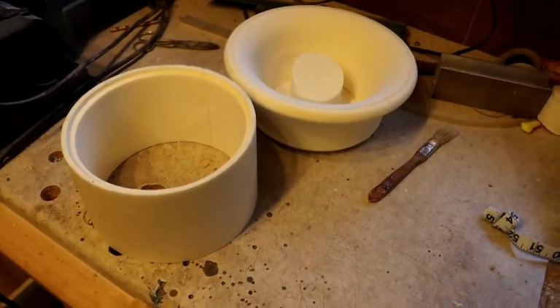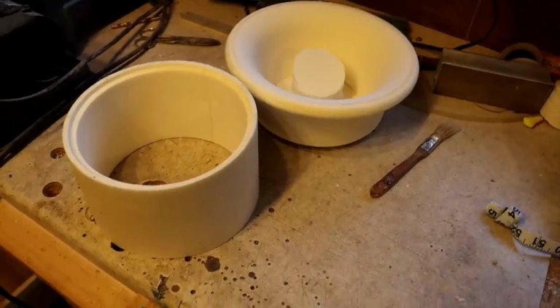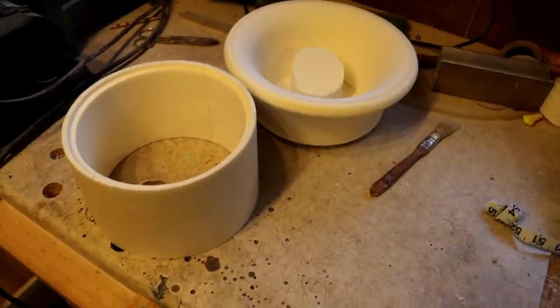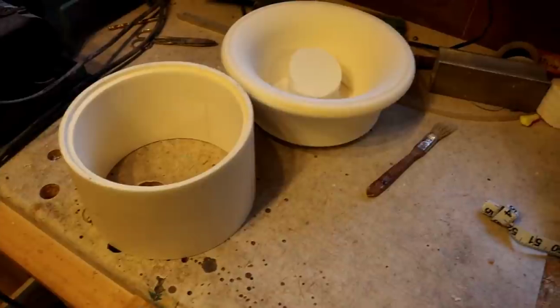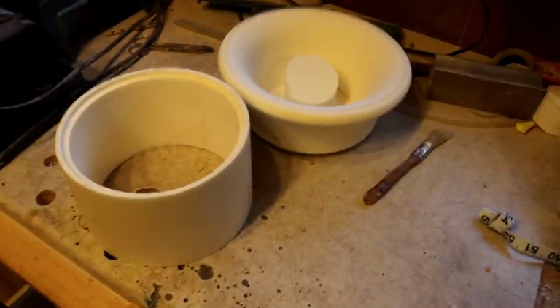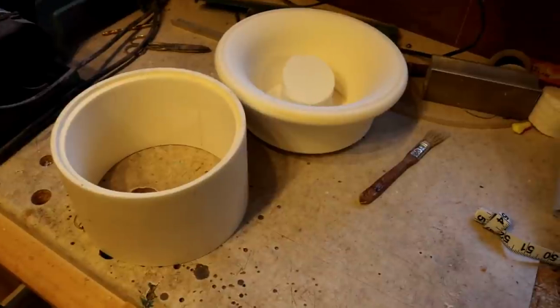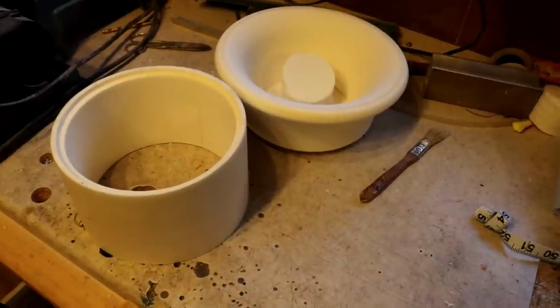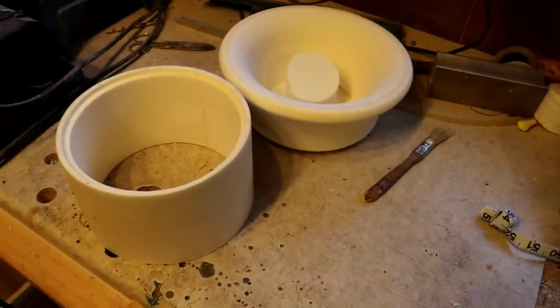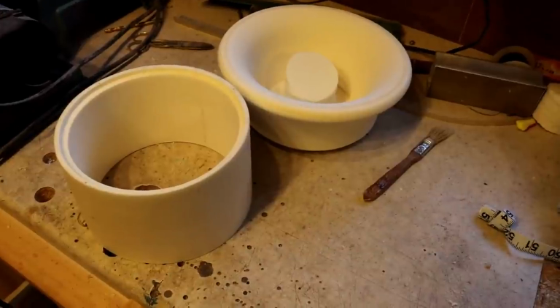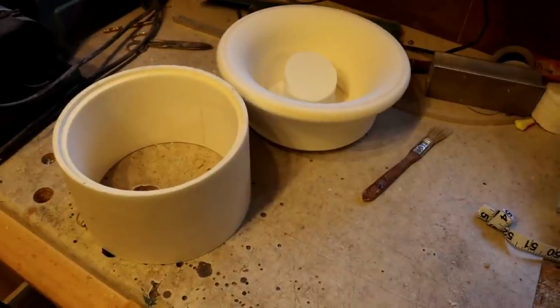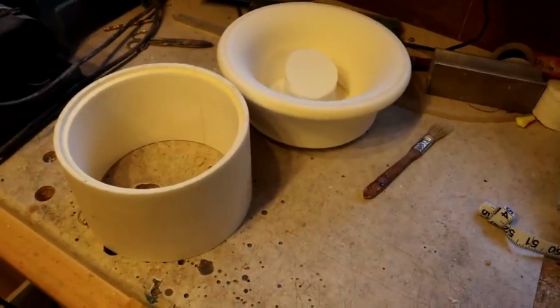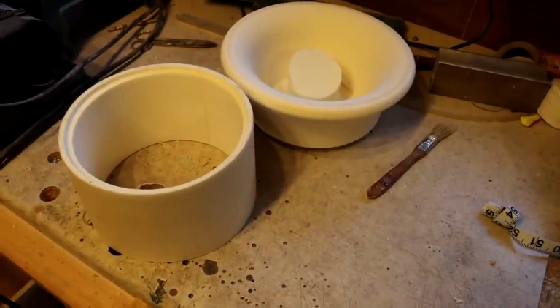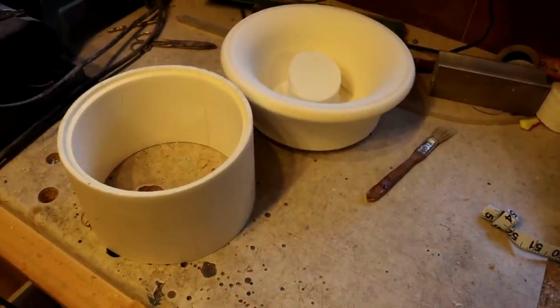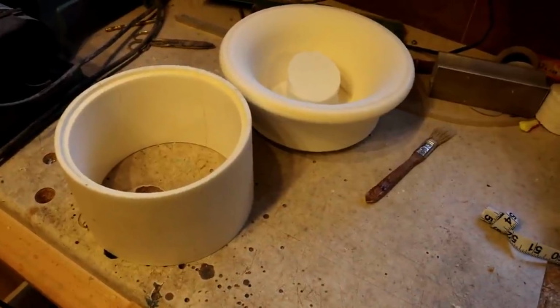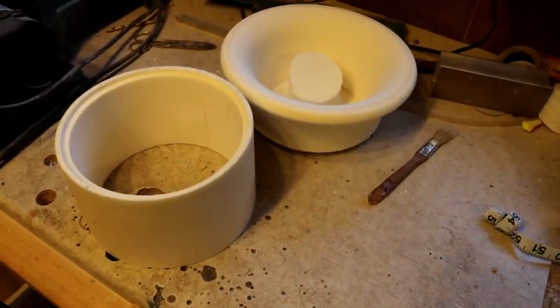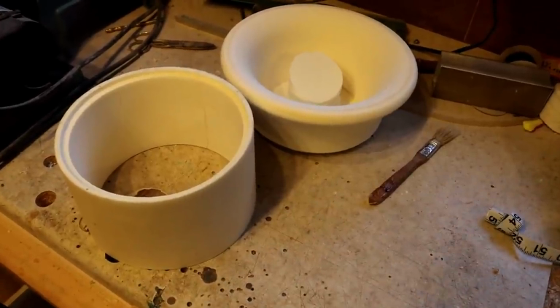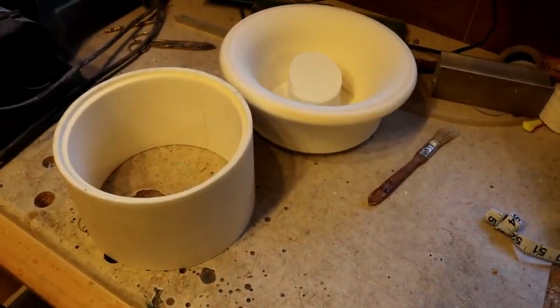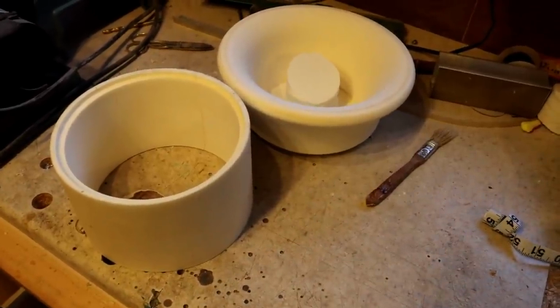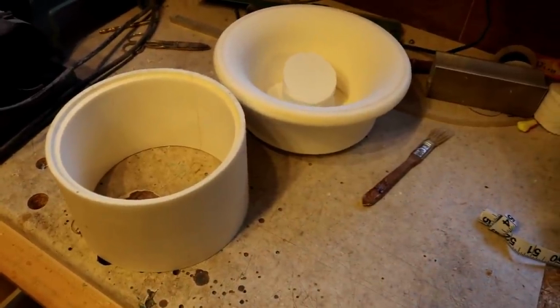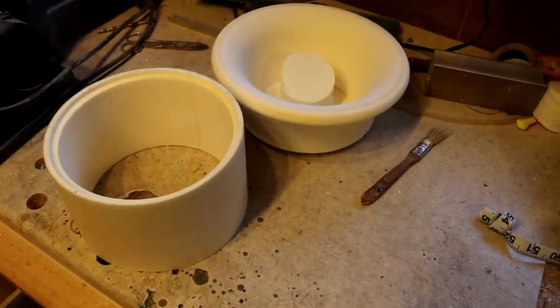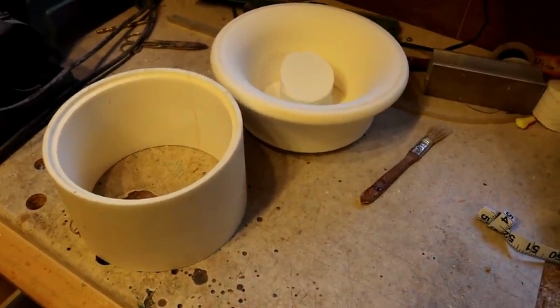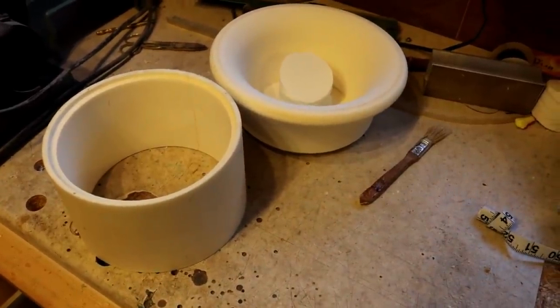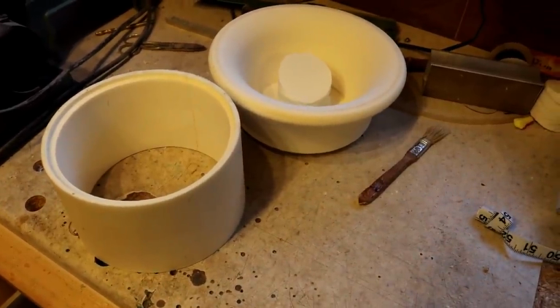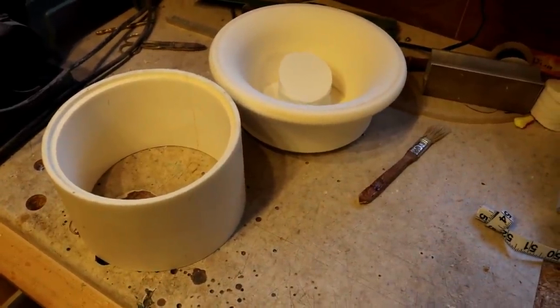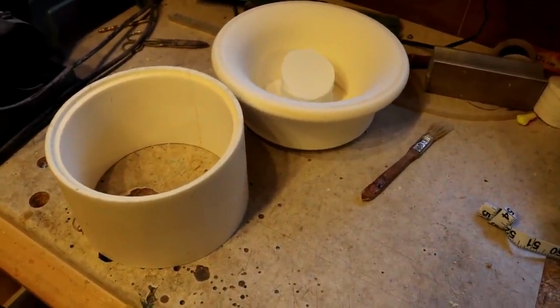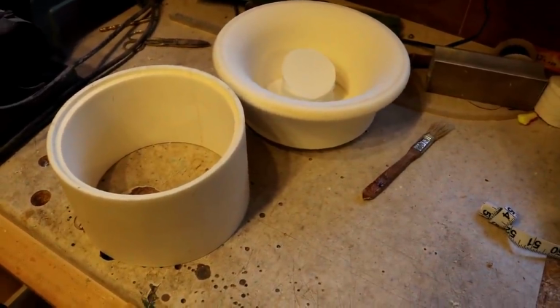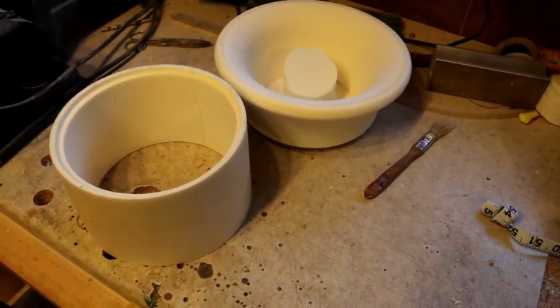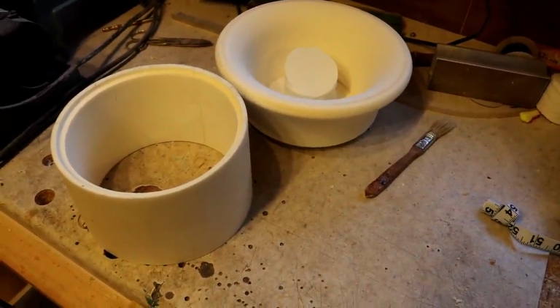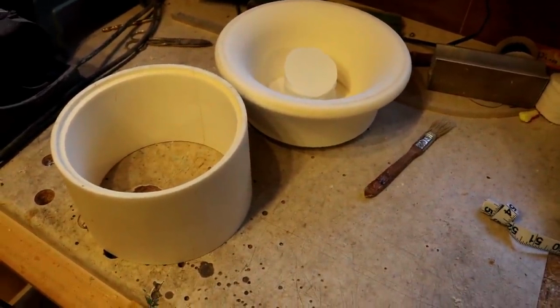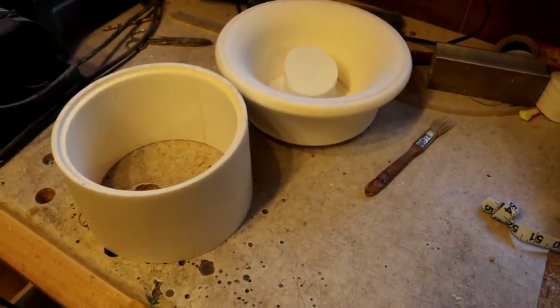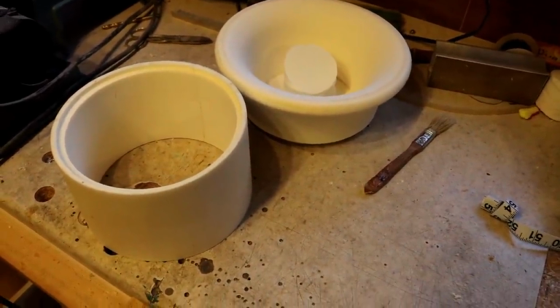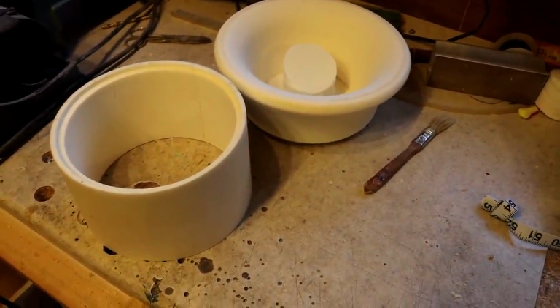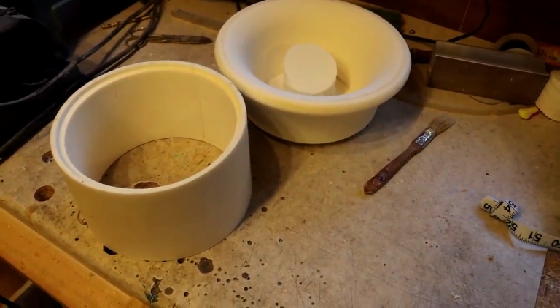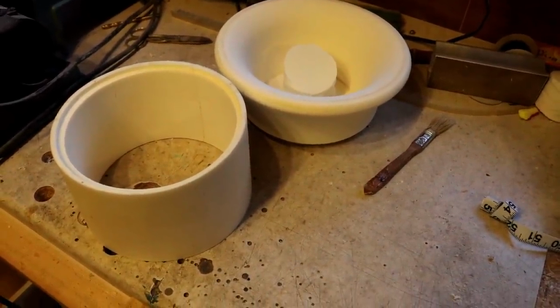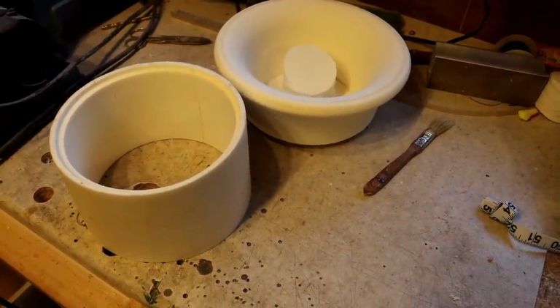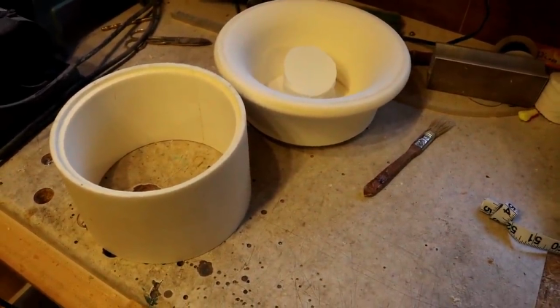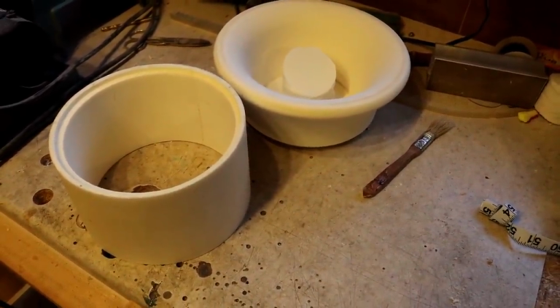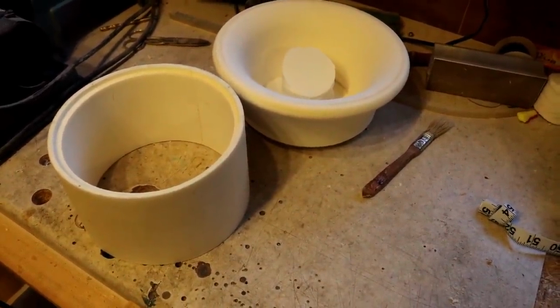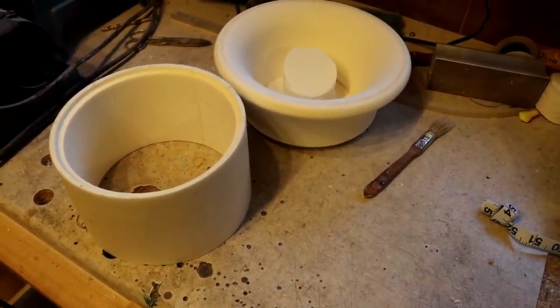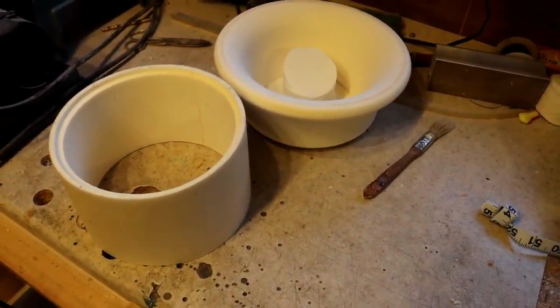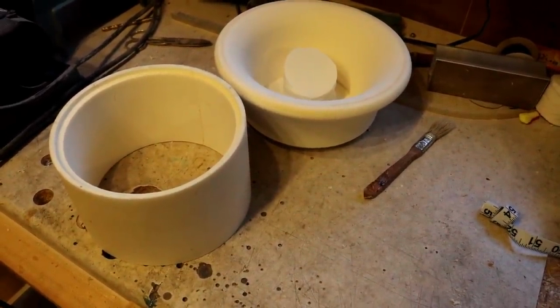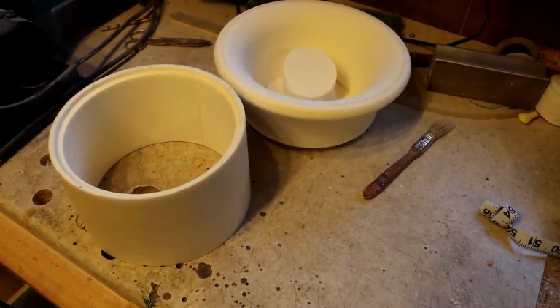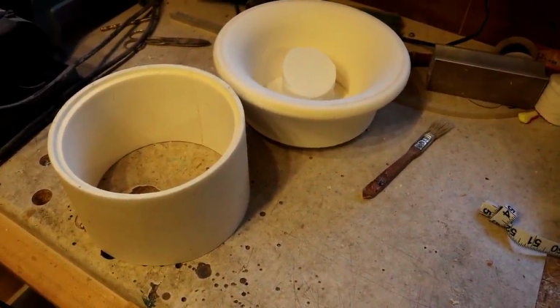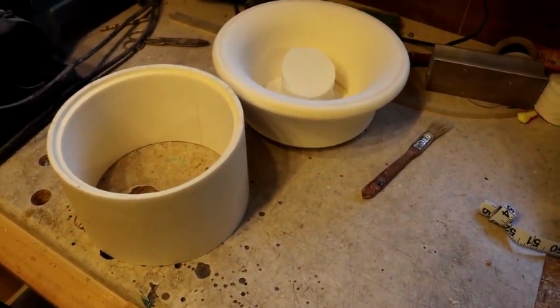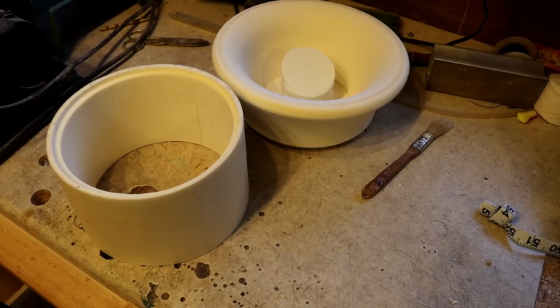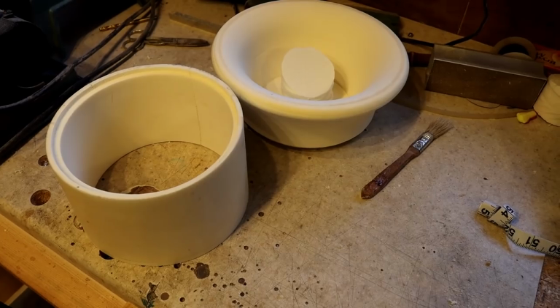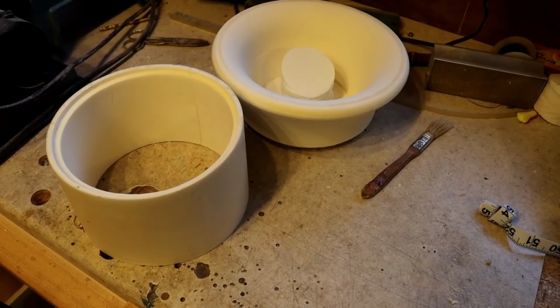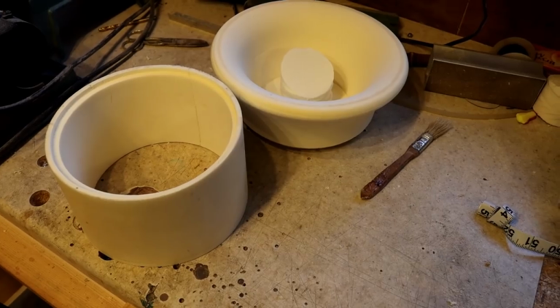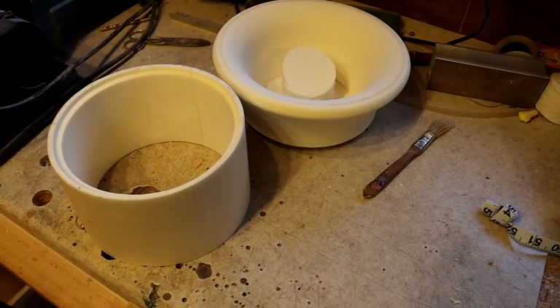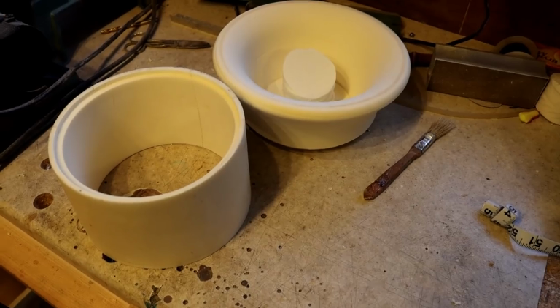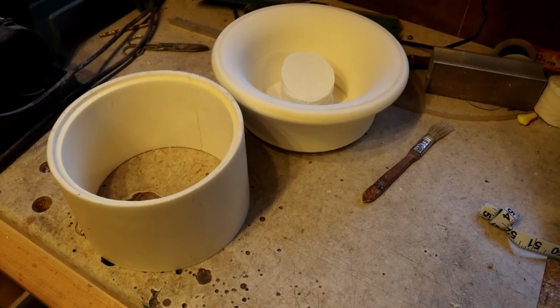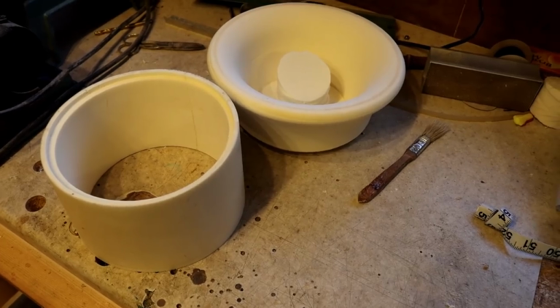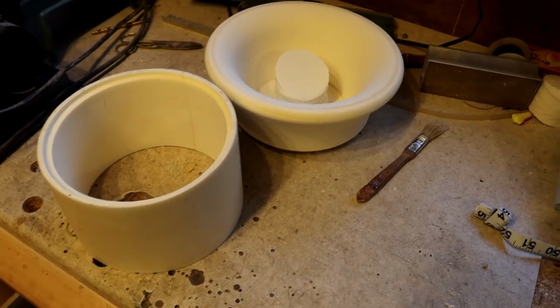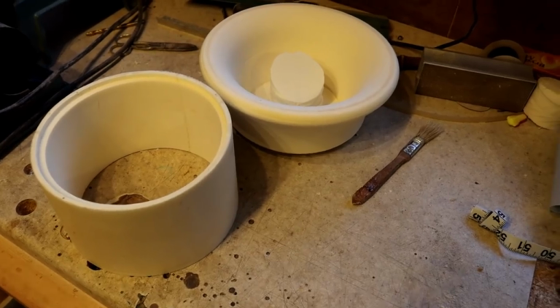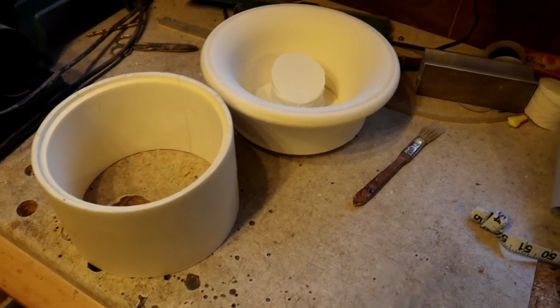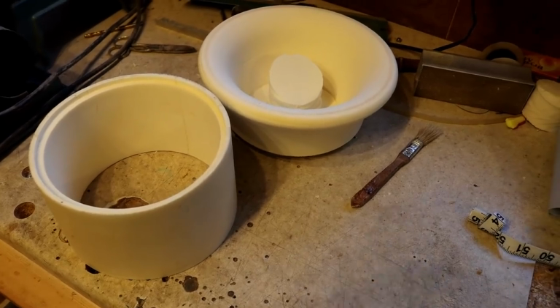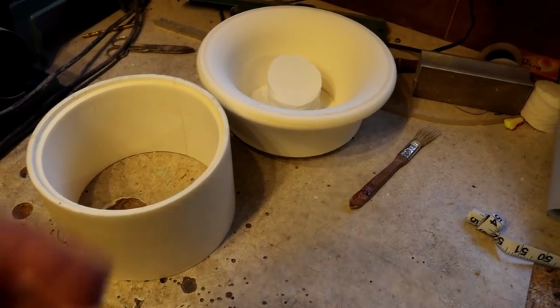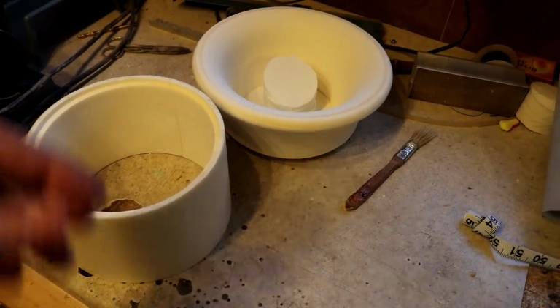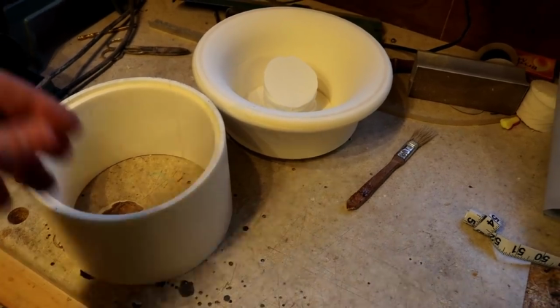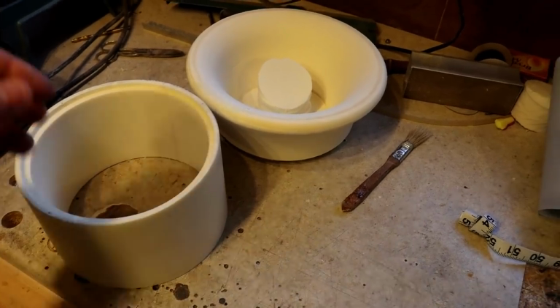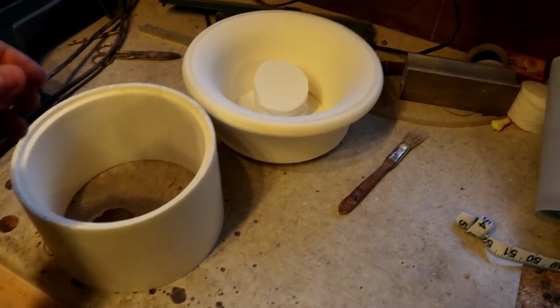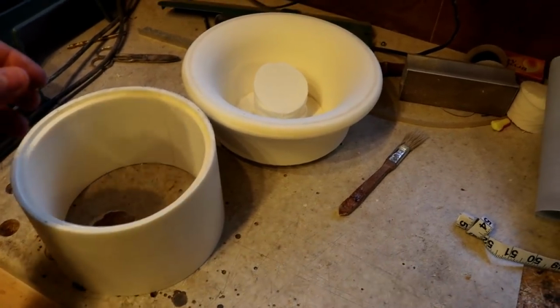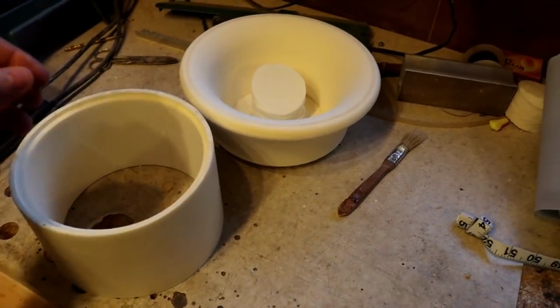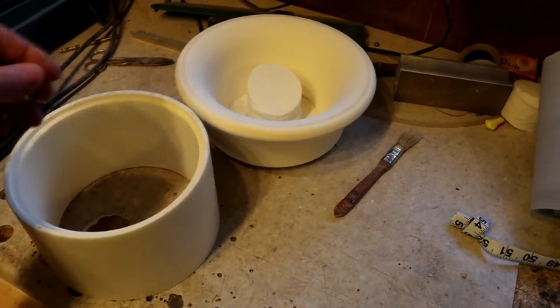This is the first part of a model I'm building. It's a hovercraft, based on the SRN1 hovercraft — one of the original hovercrafts.